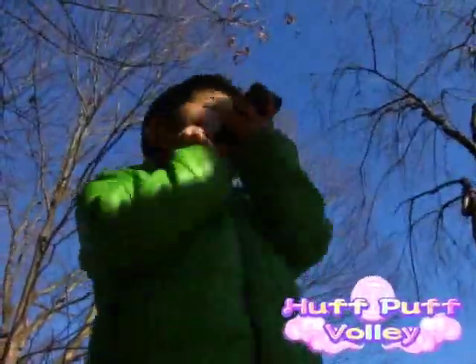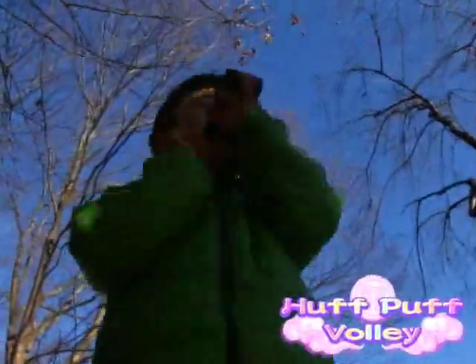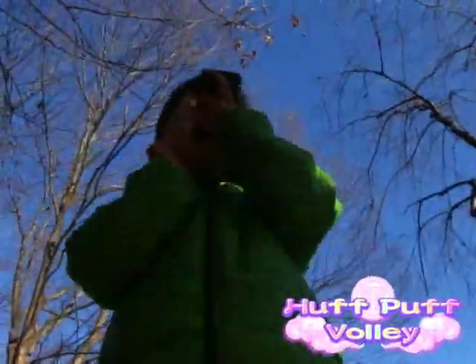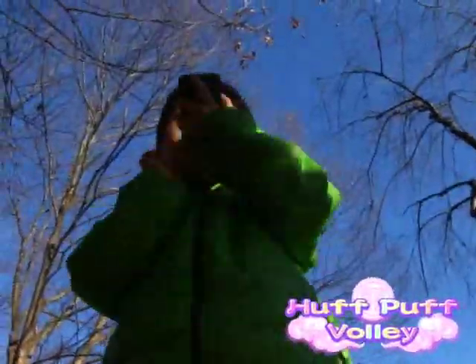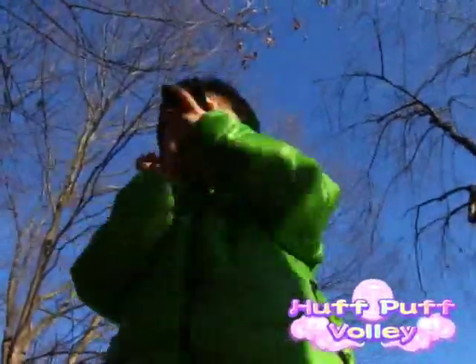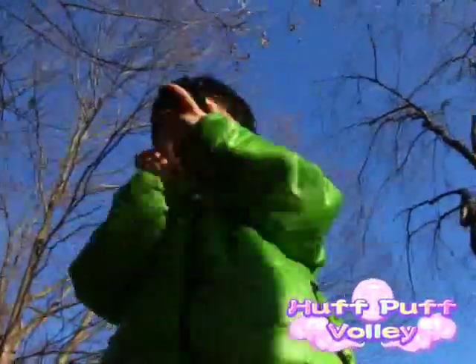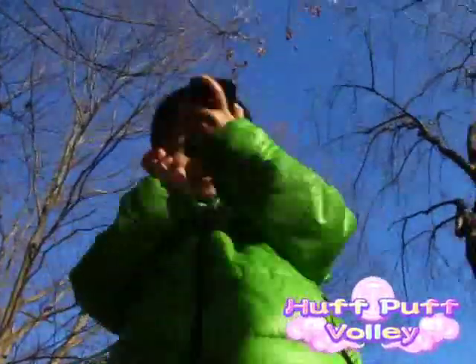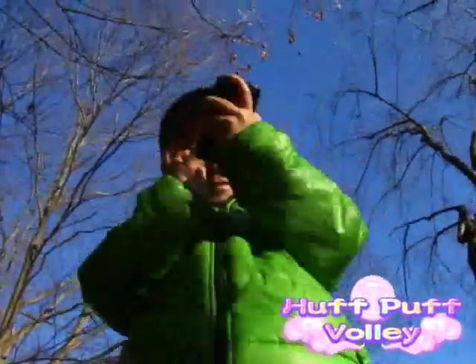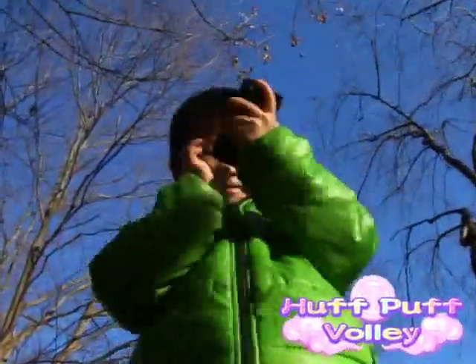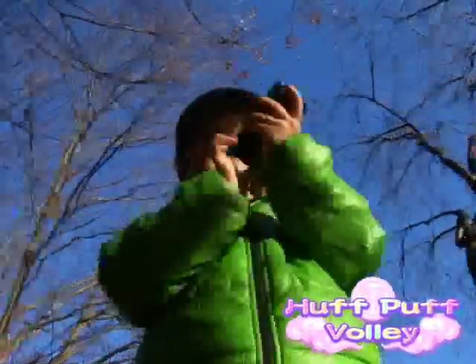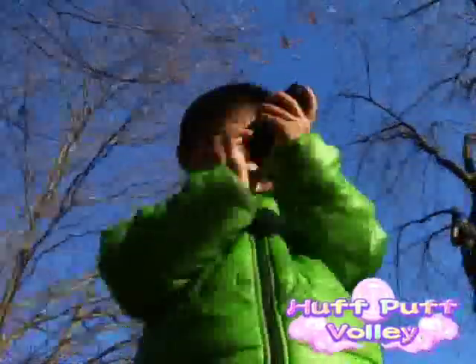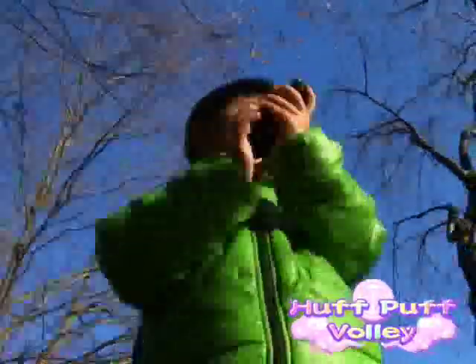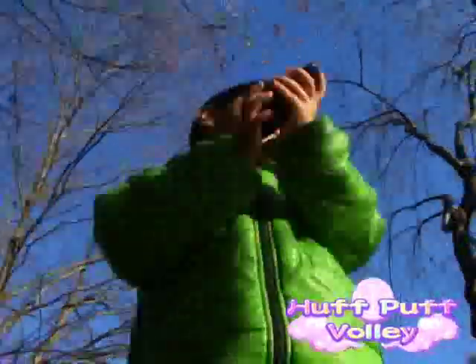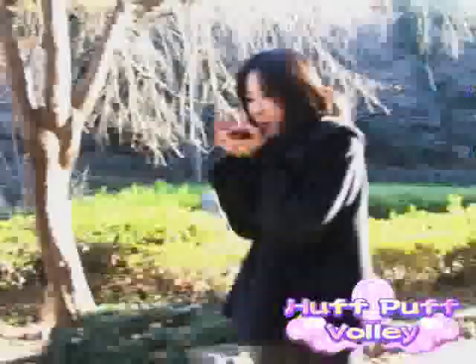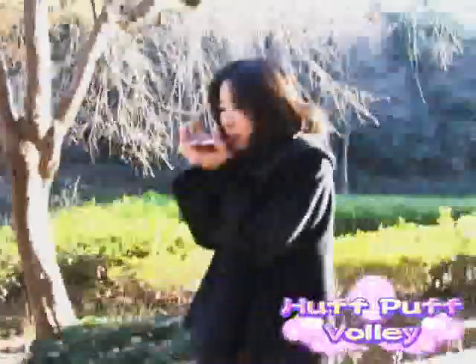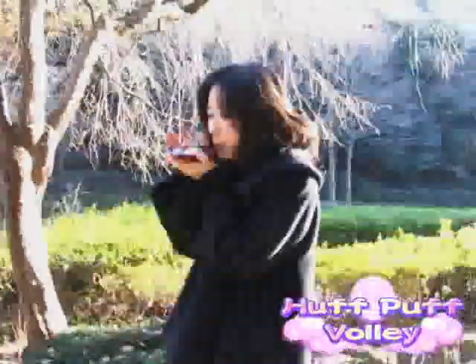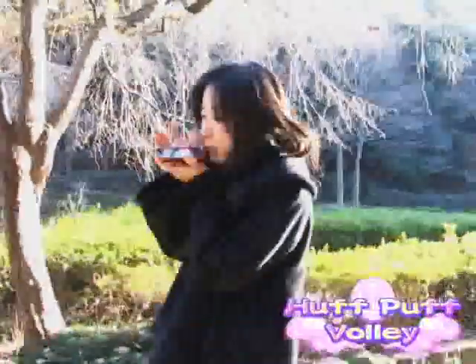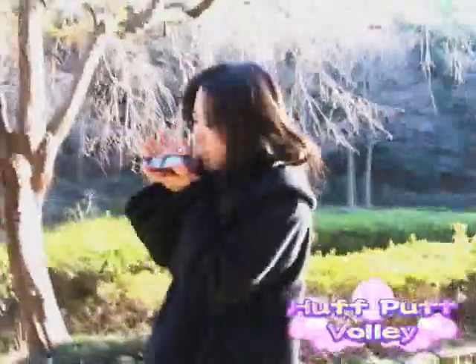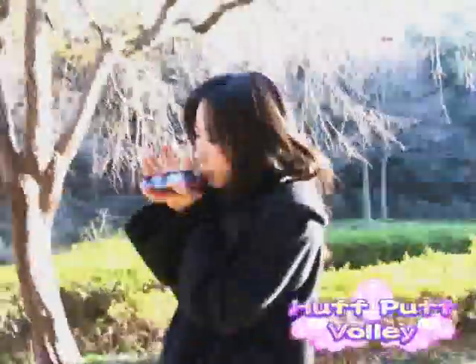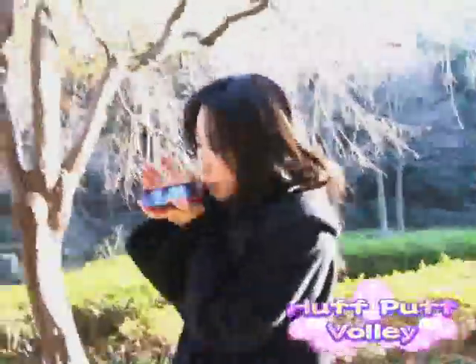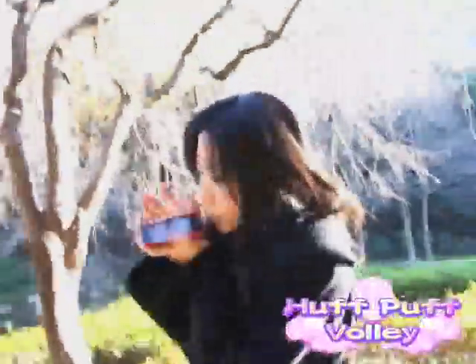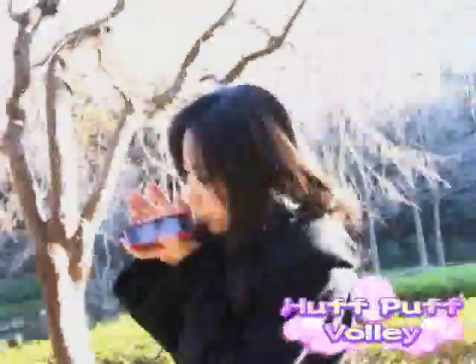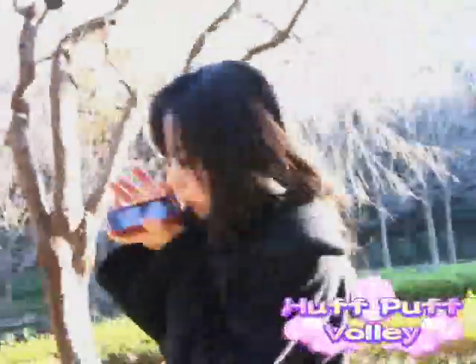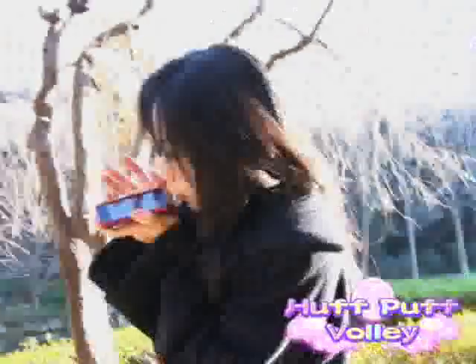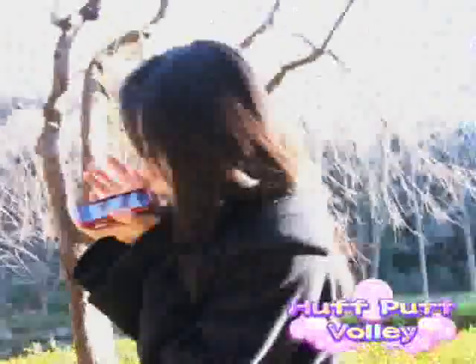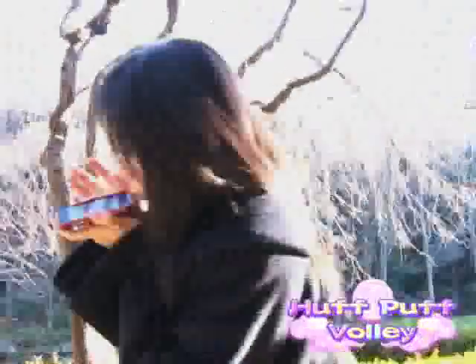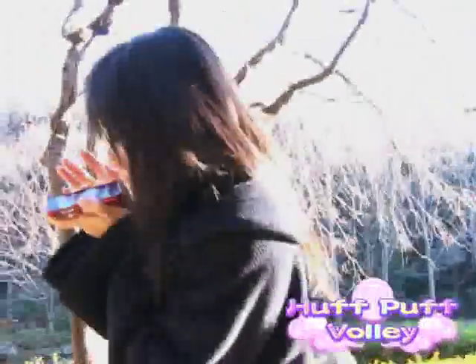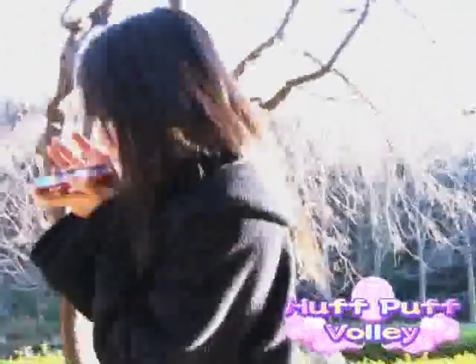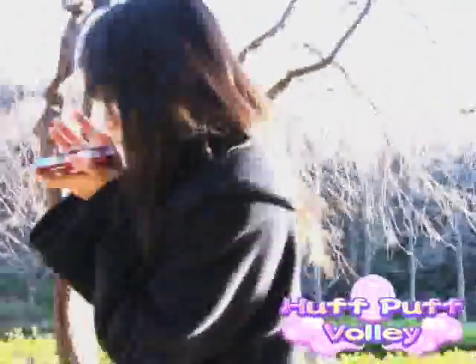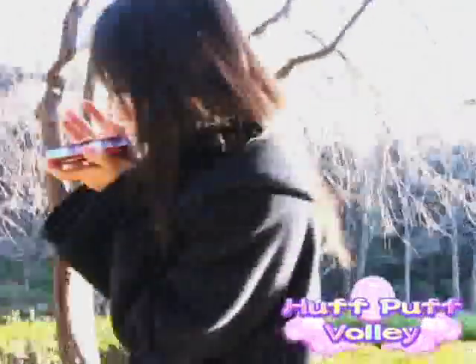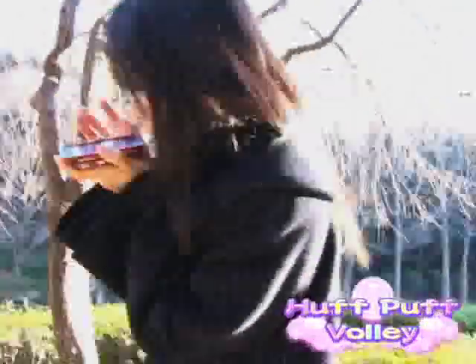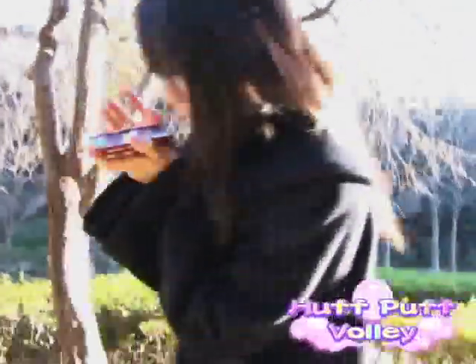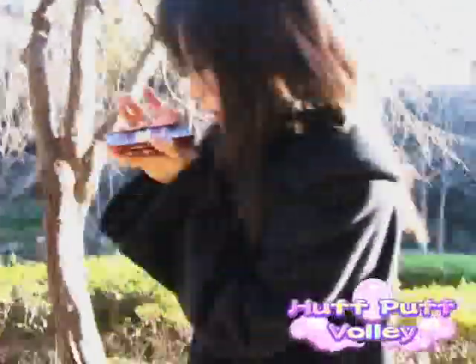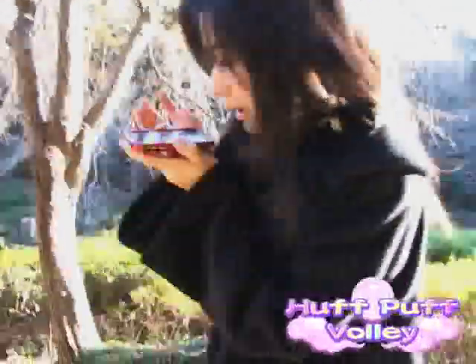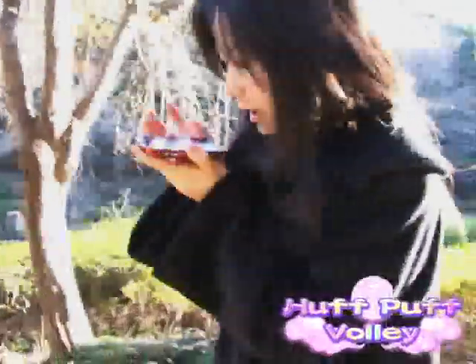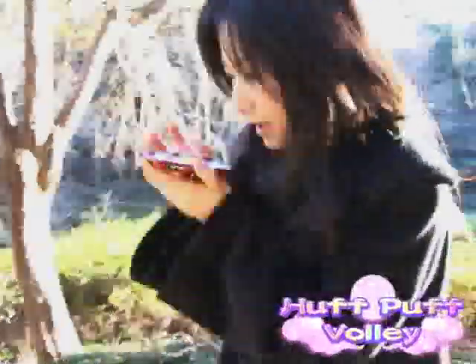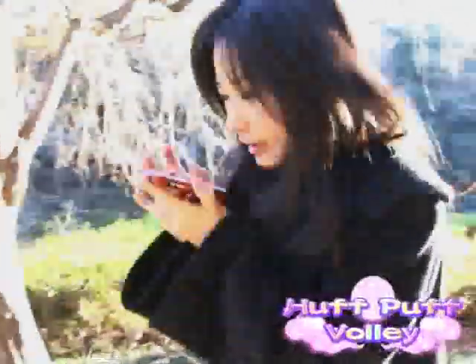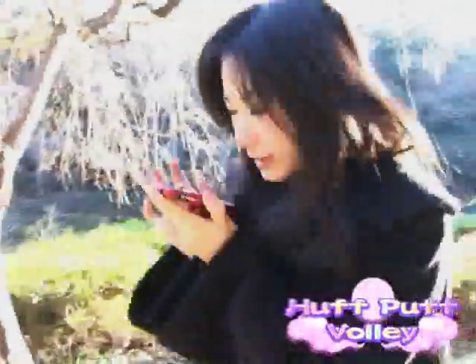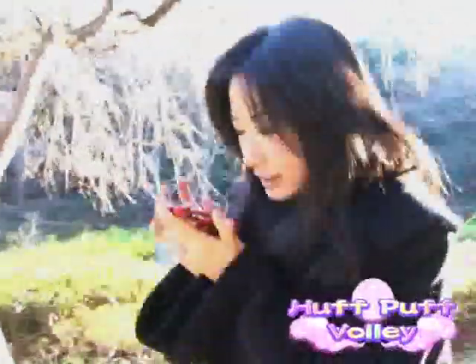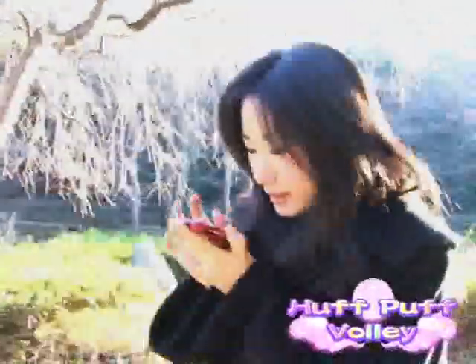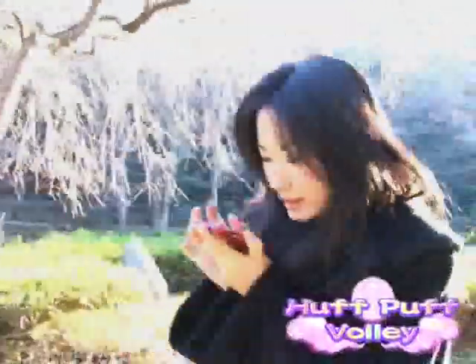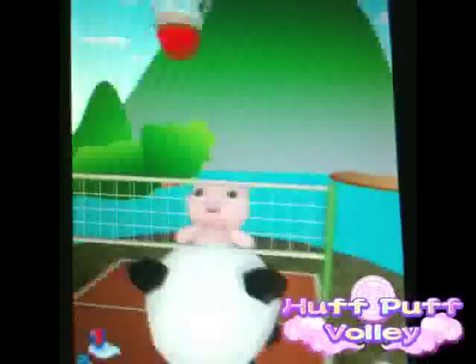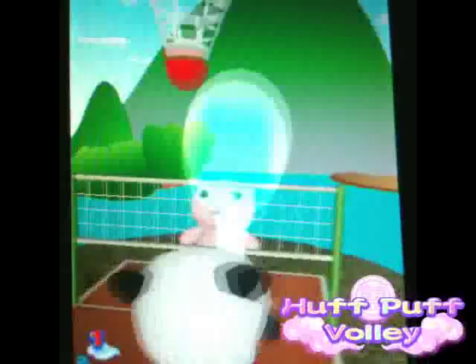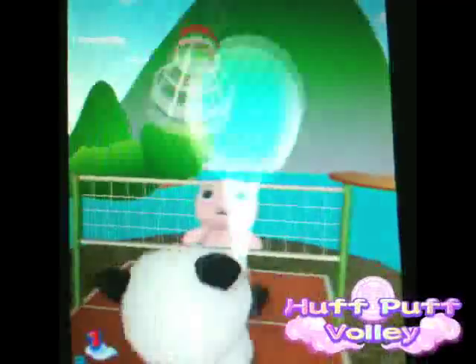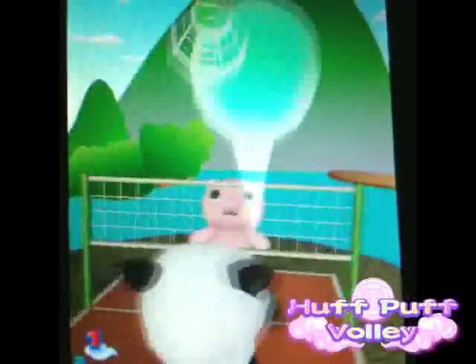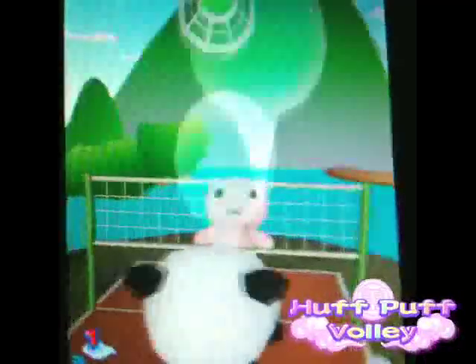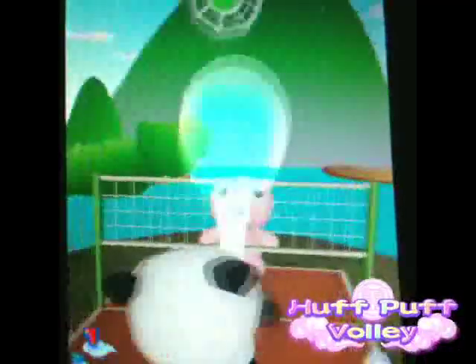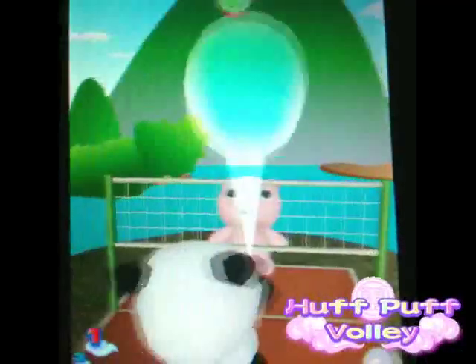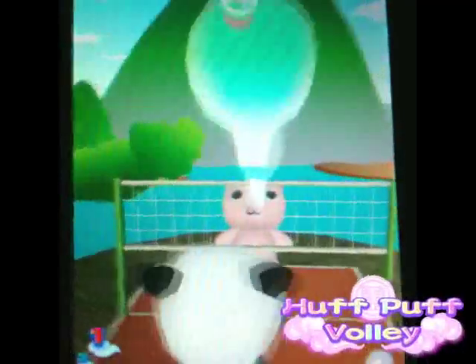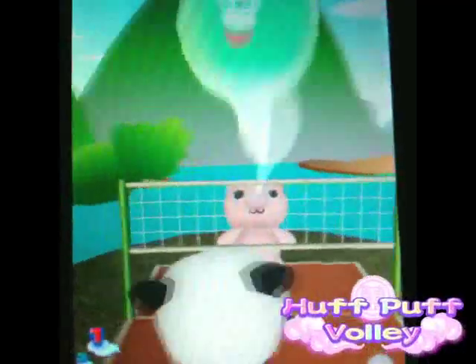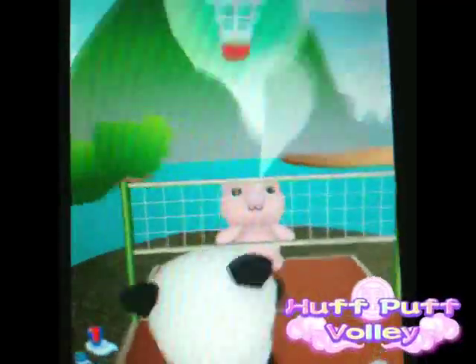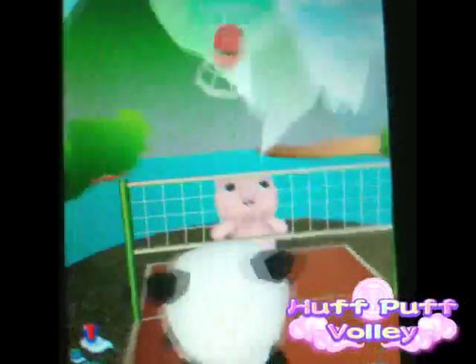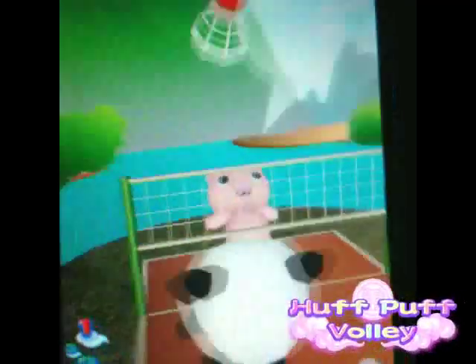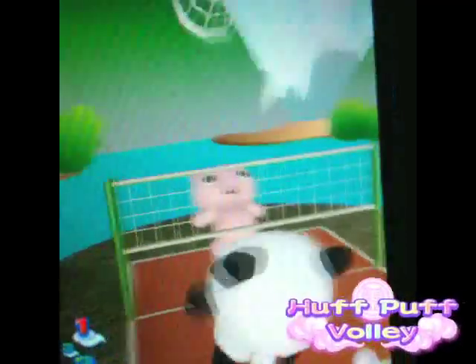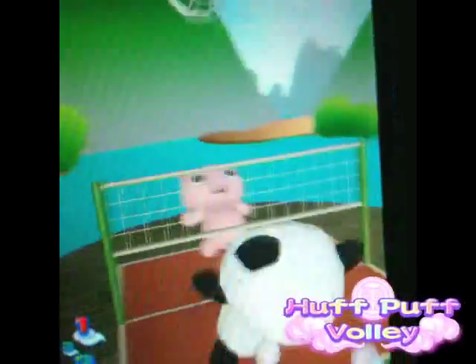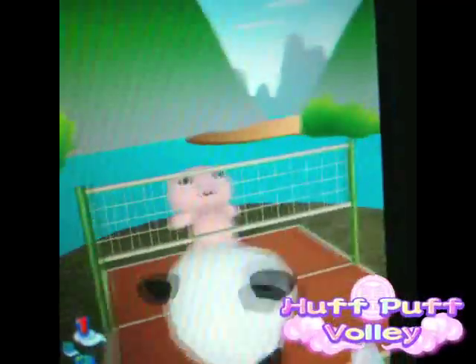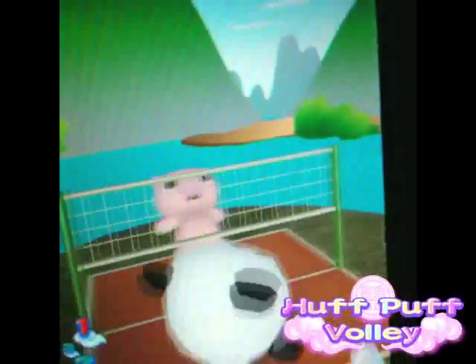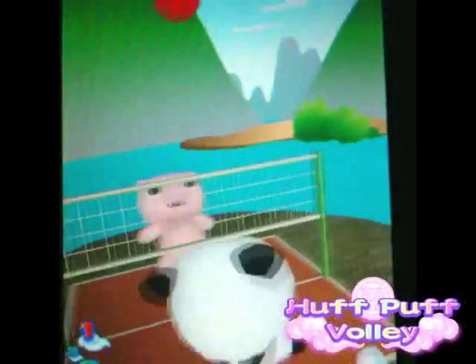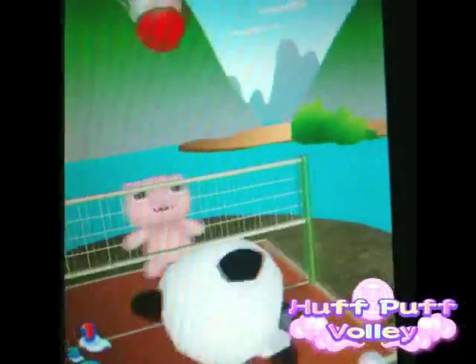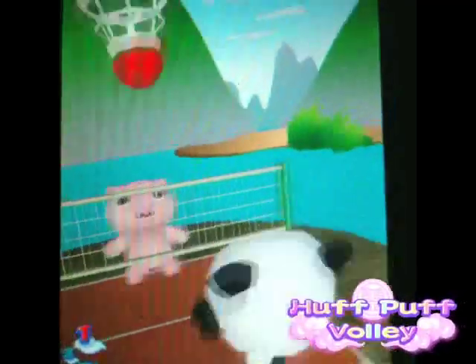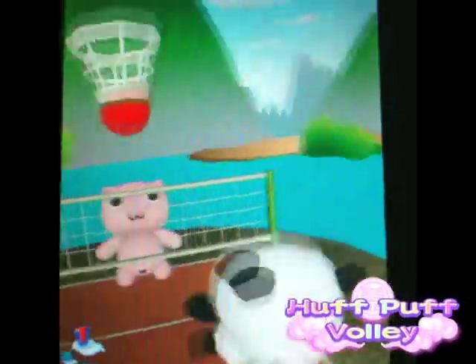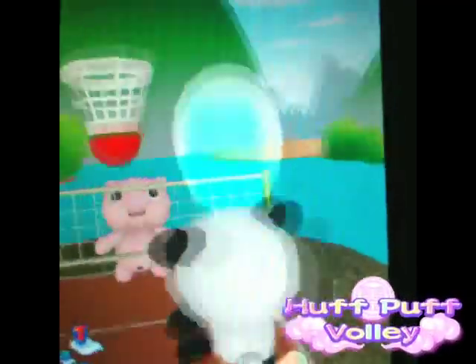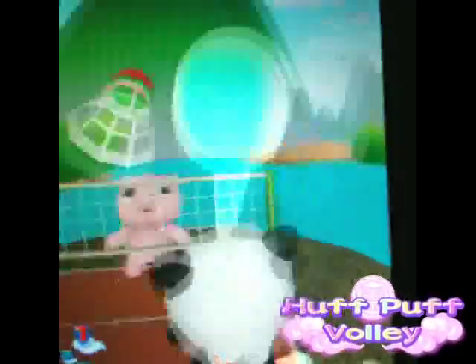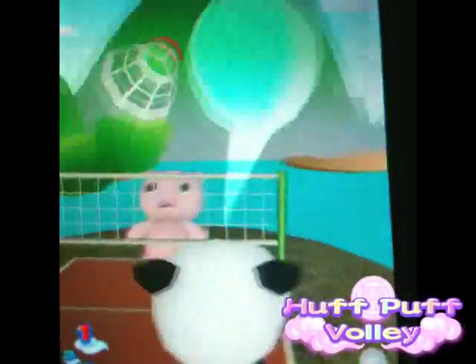No racket required — just blow into the mic to launch the birdie. And watch out! You gotta move the iPhone left and right to make your character move.